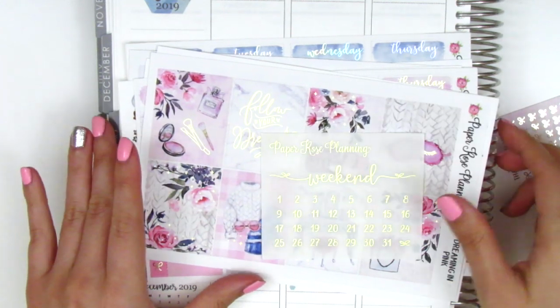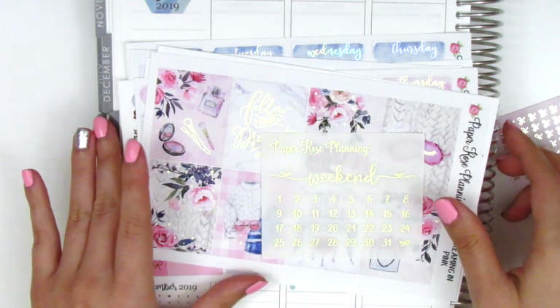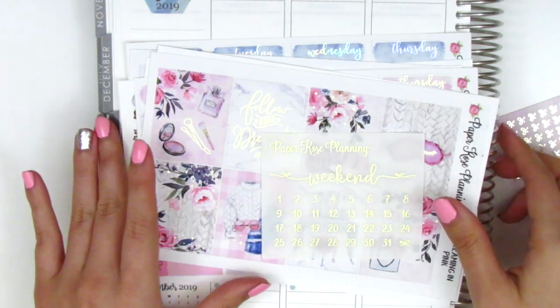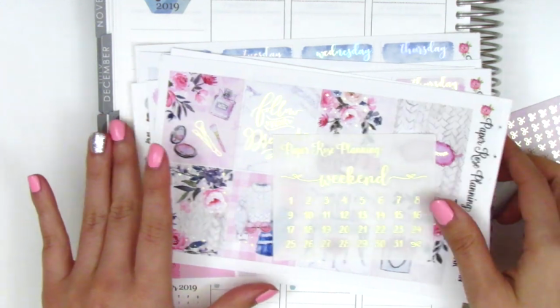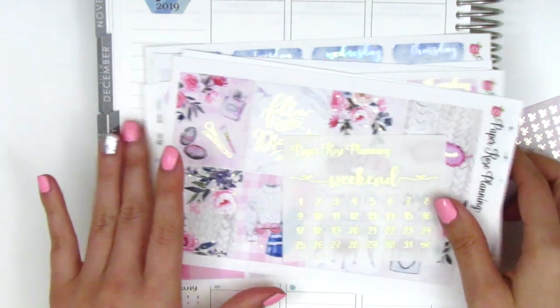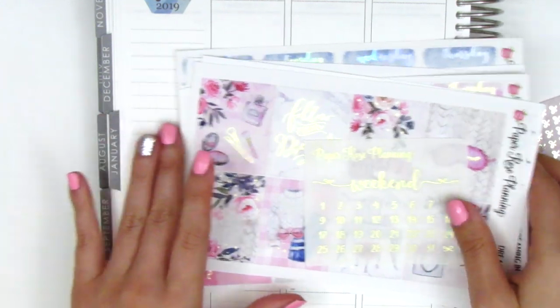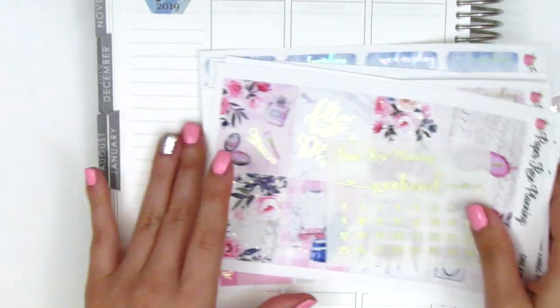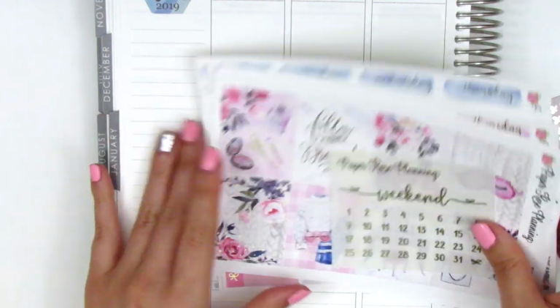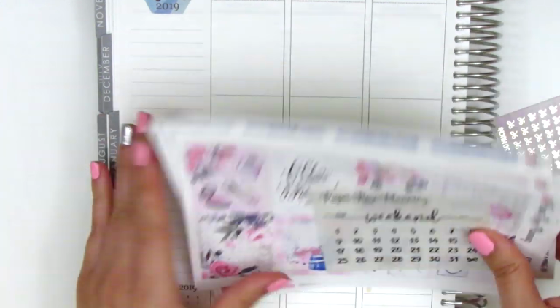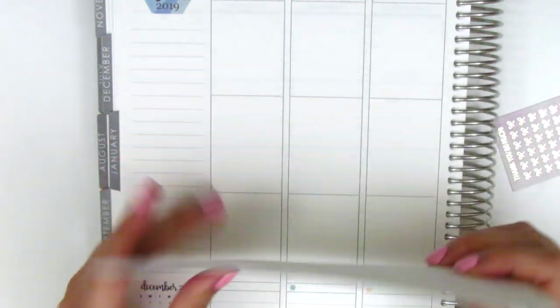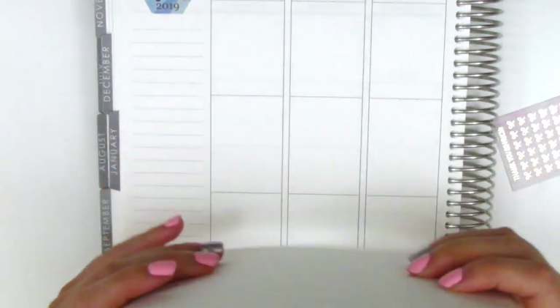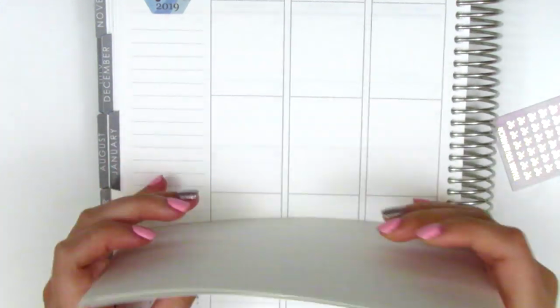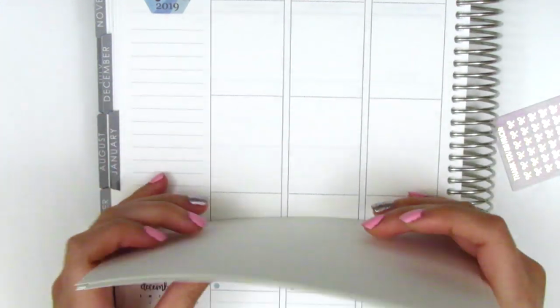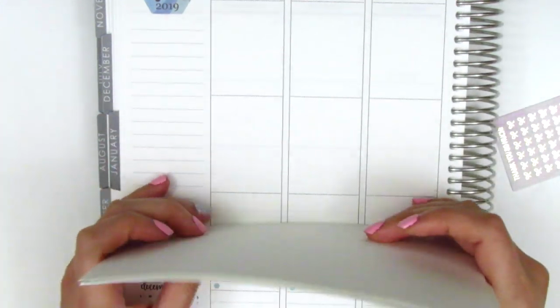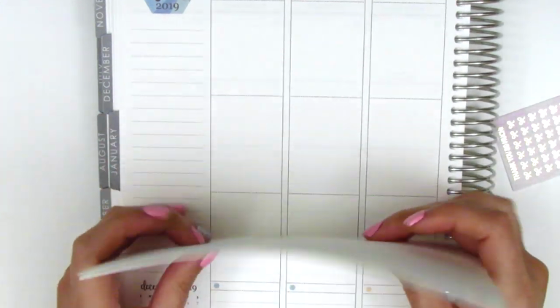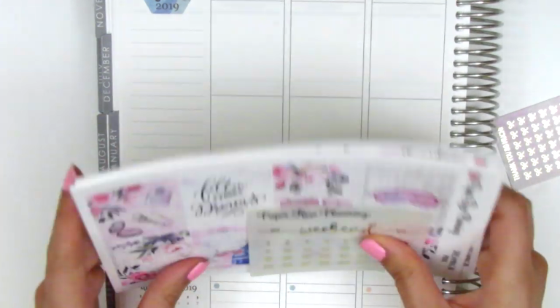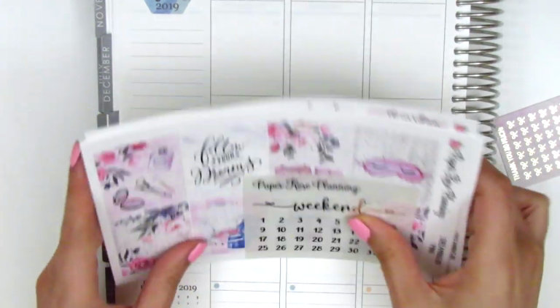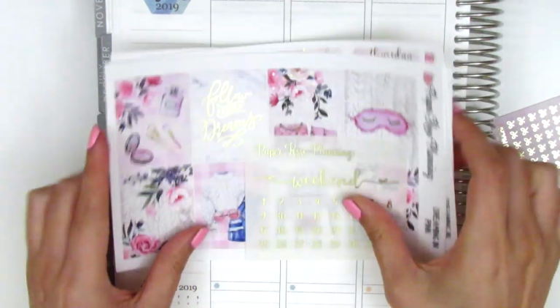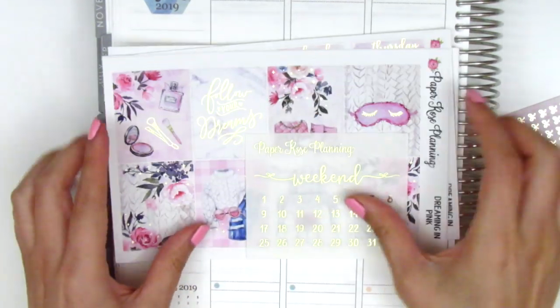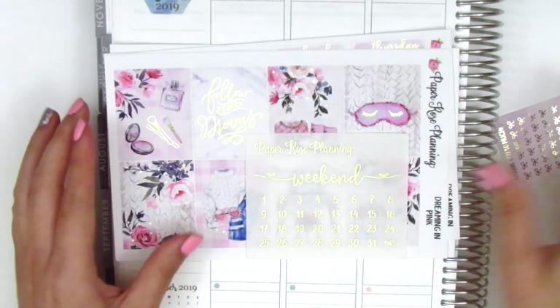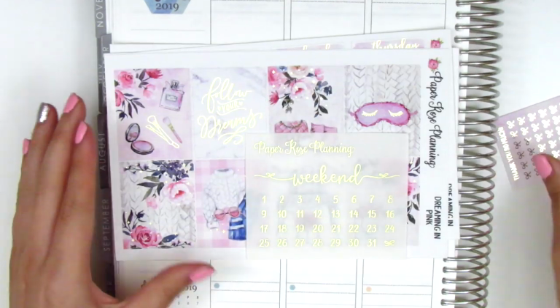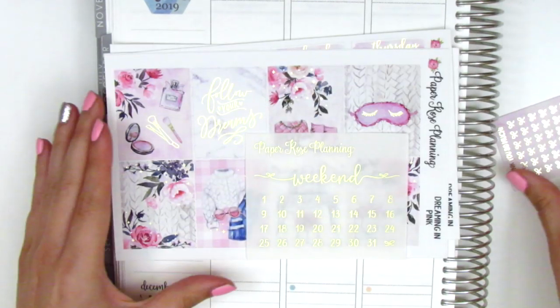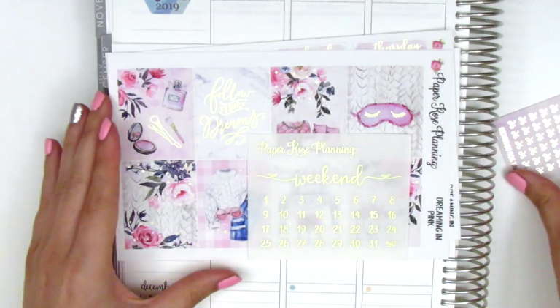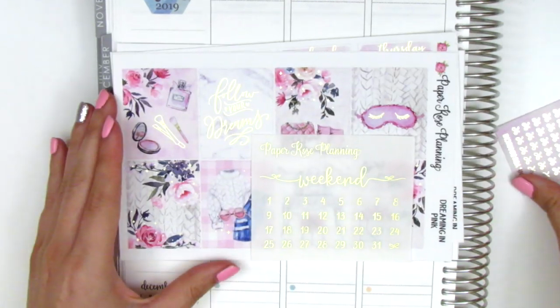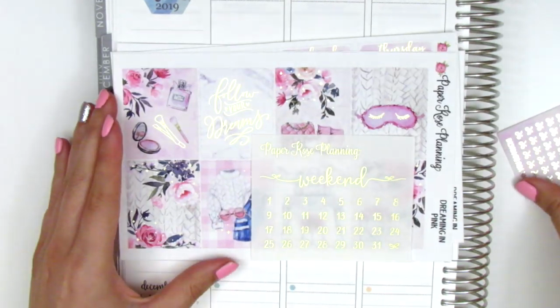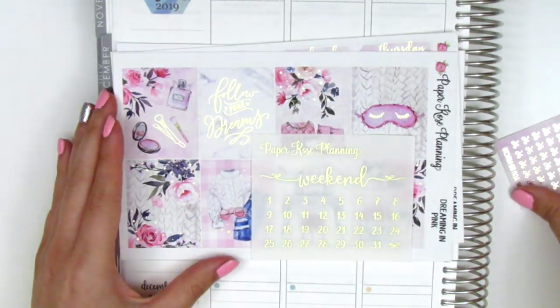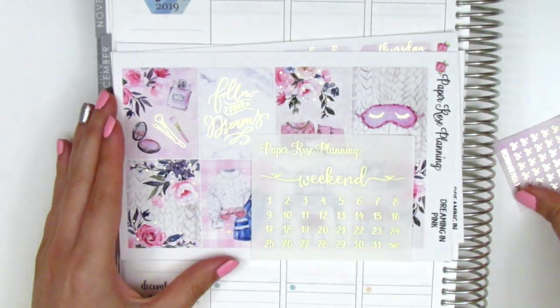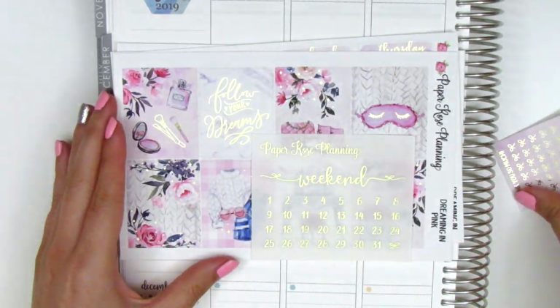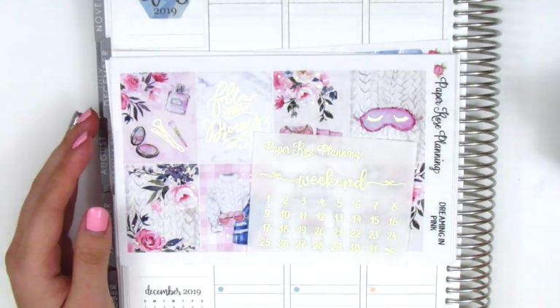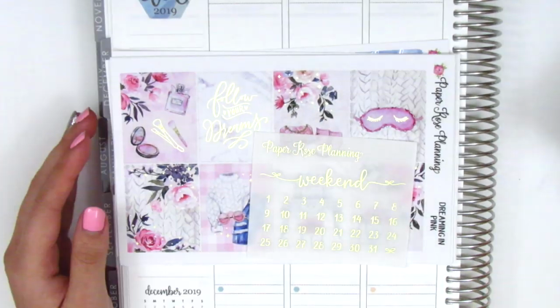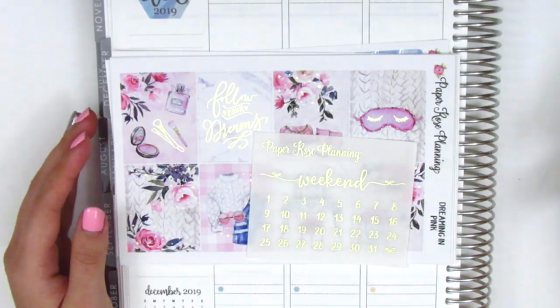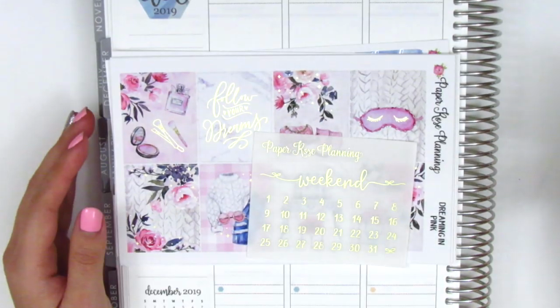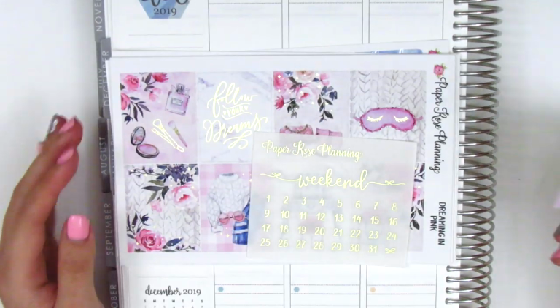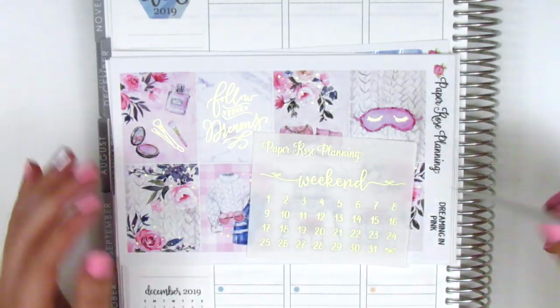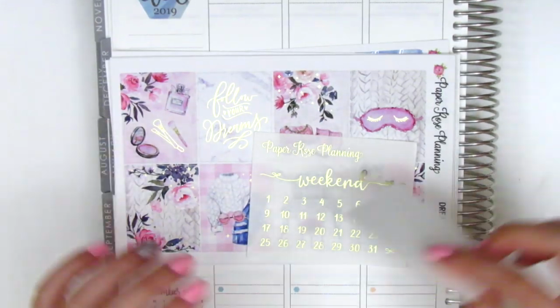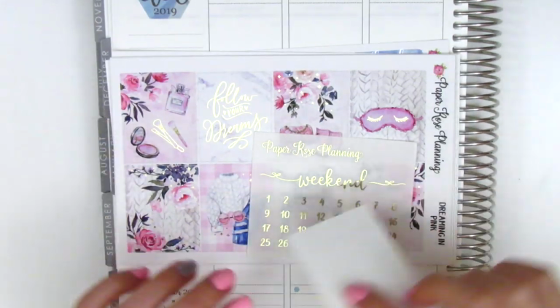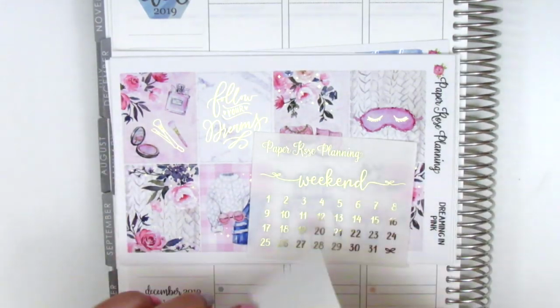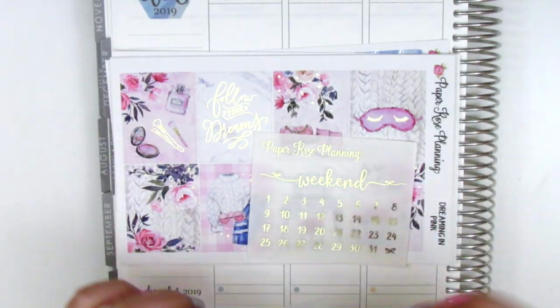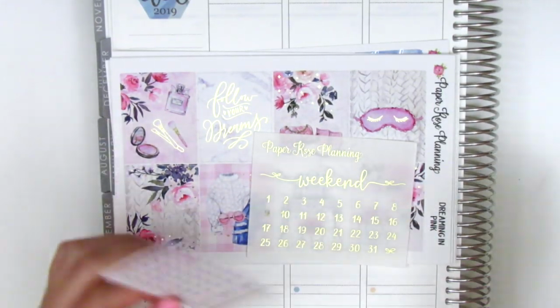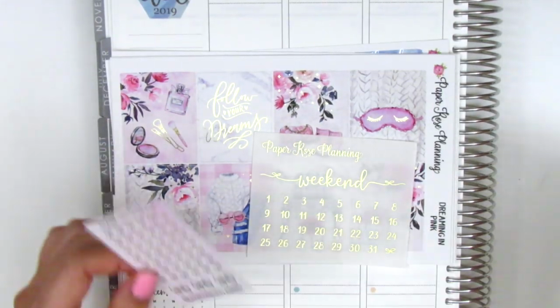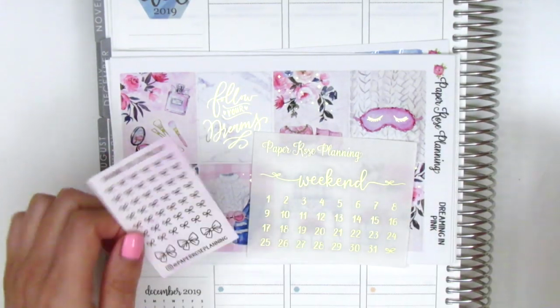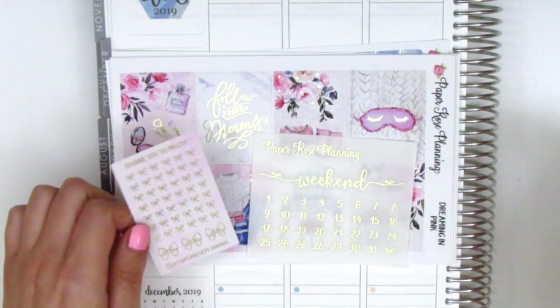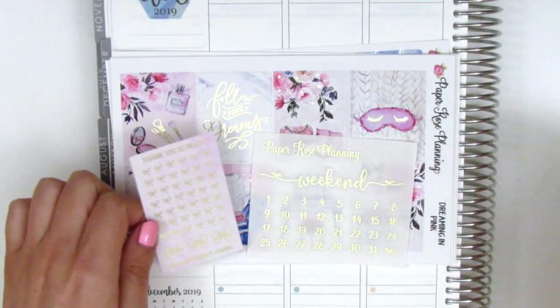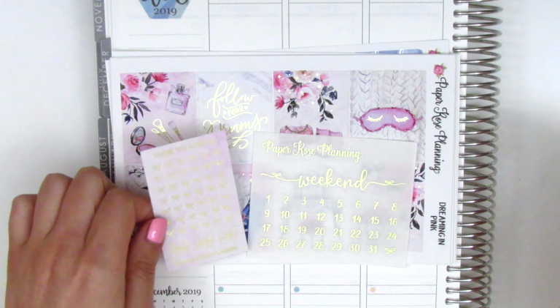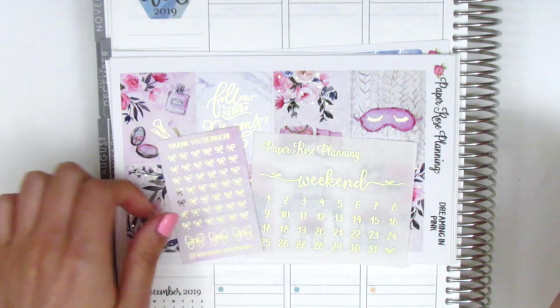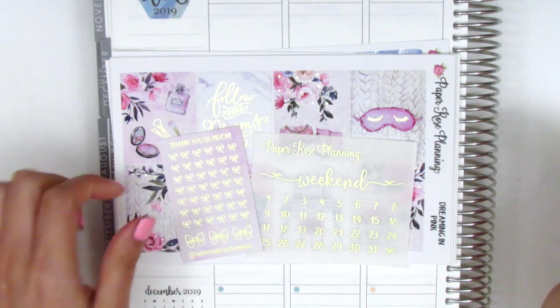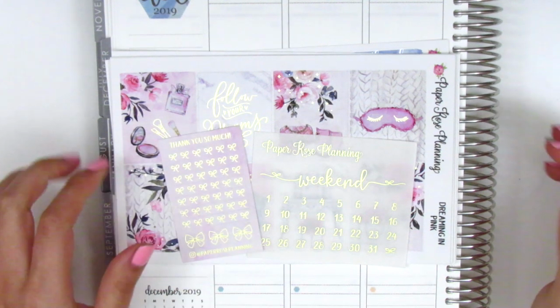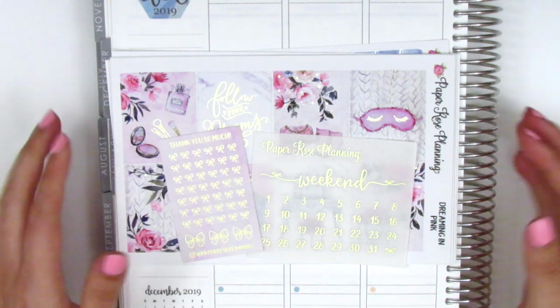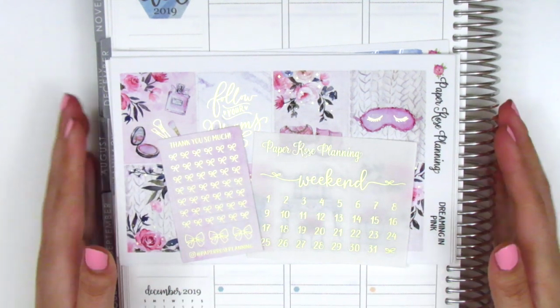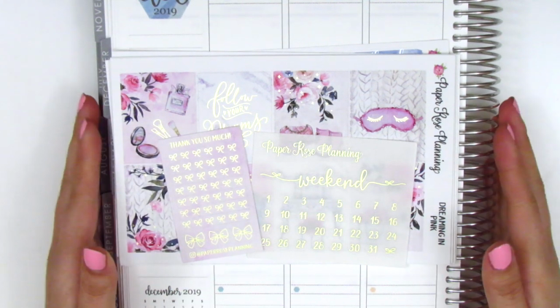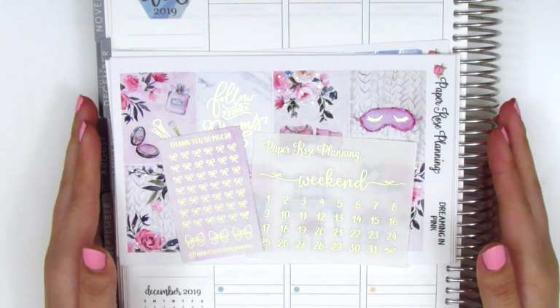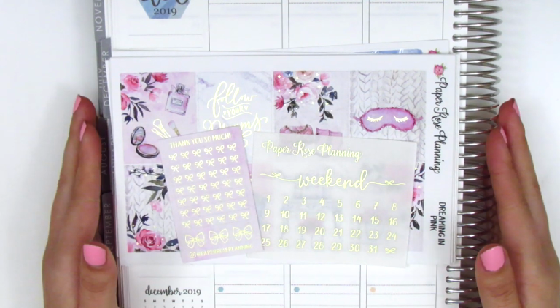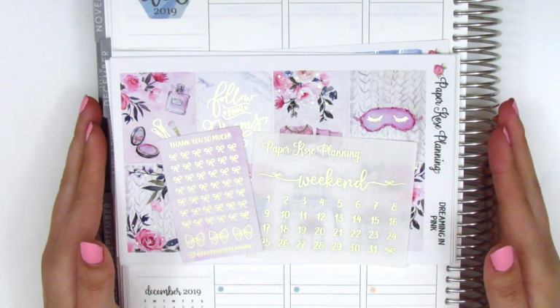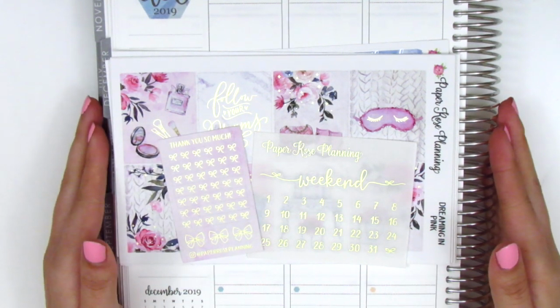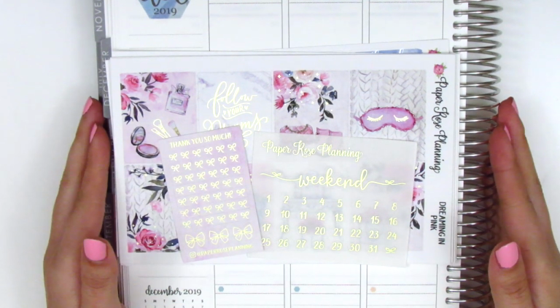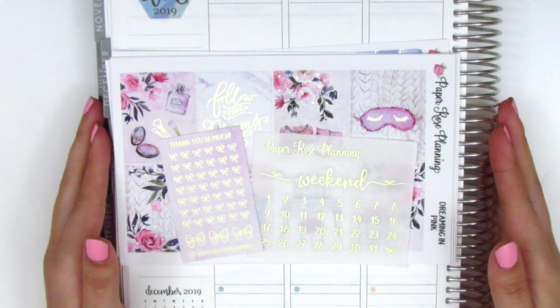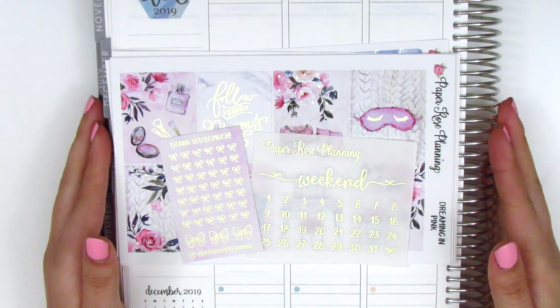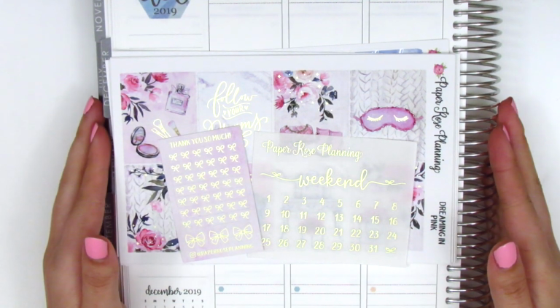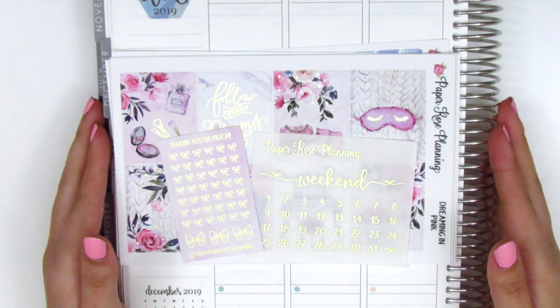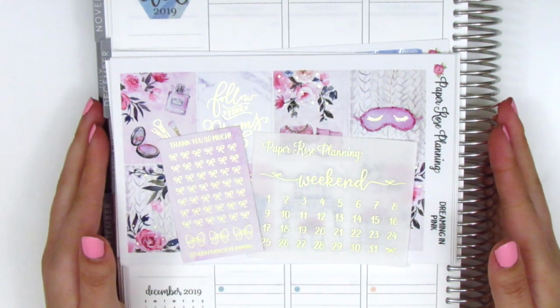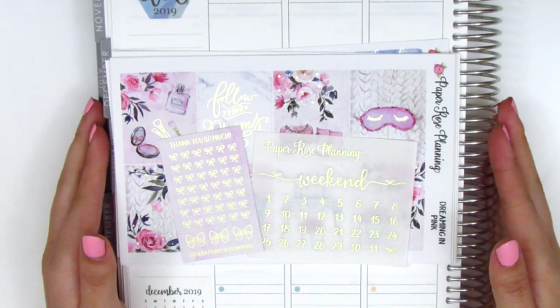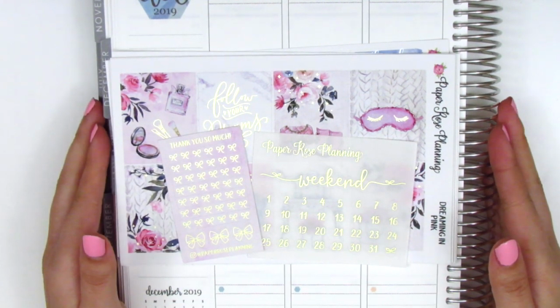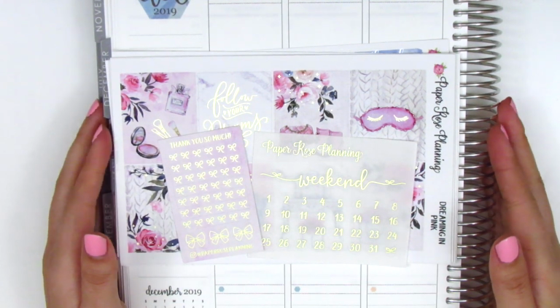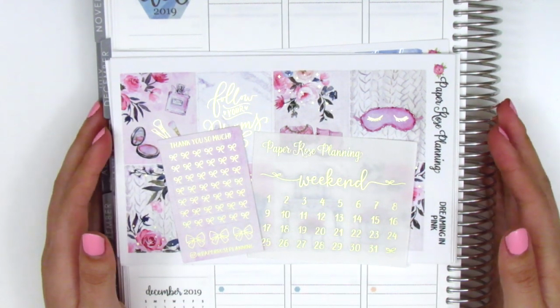Both of these kits I'm just absolutely in love with, and I highly recommend her shop. Her kits are just so pretty. So that's everything that I got from Paper Rose Planning.